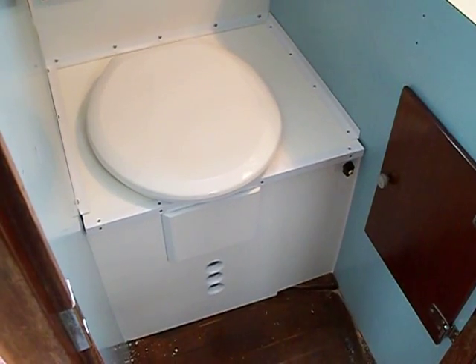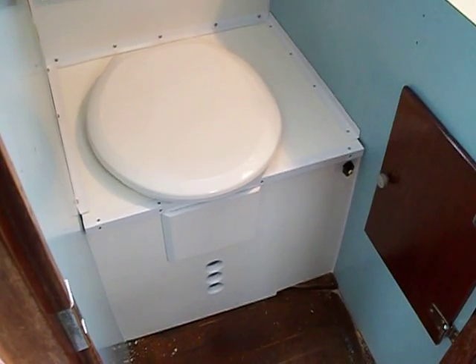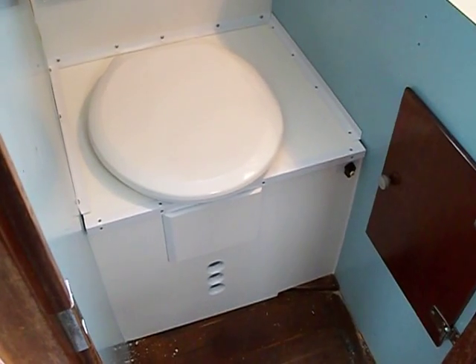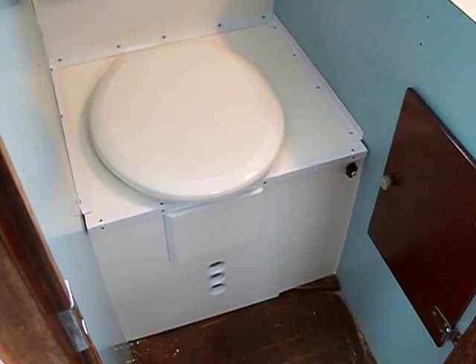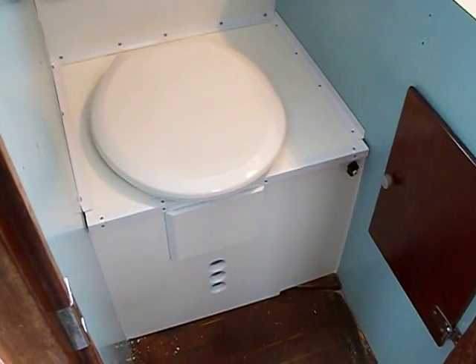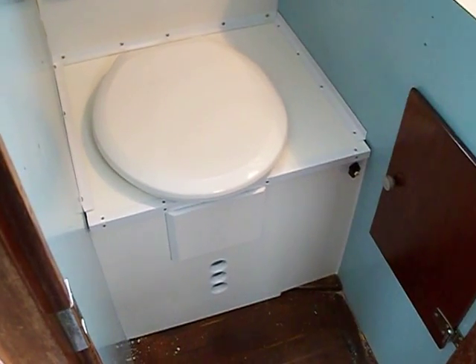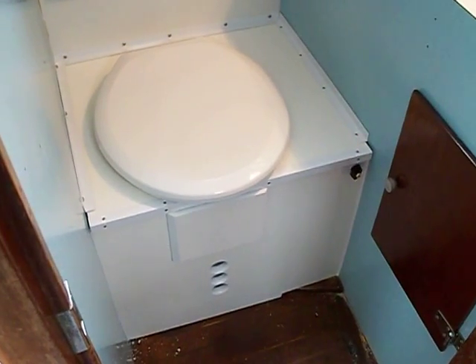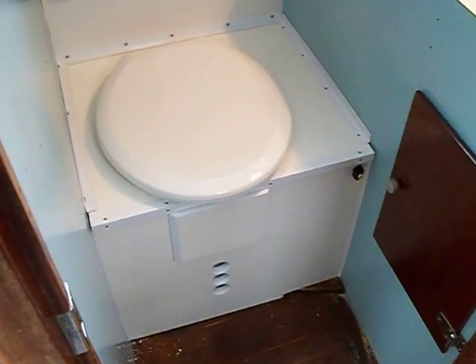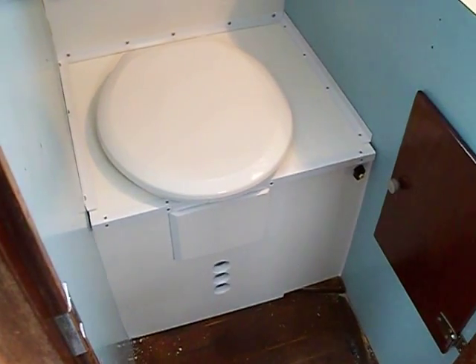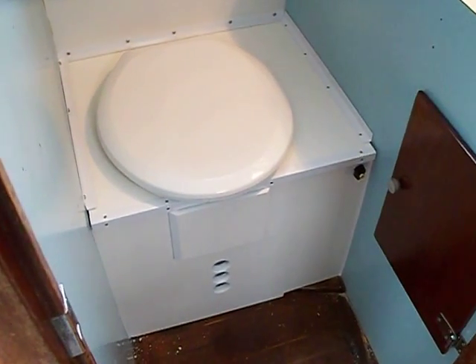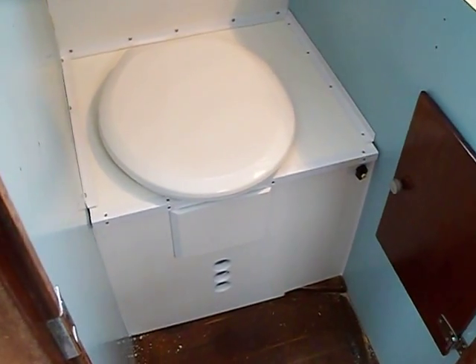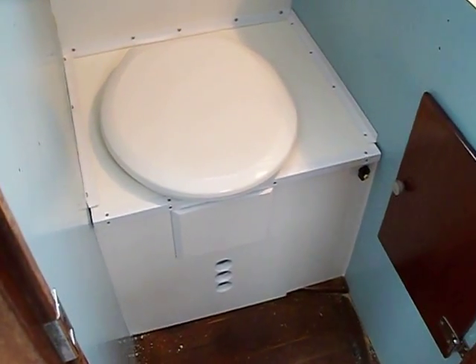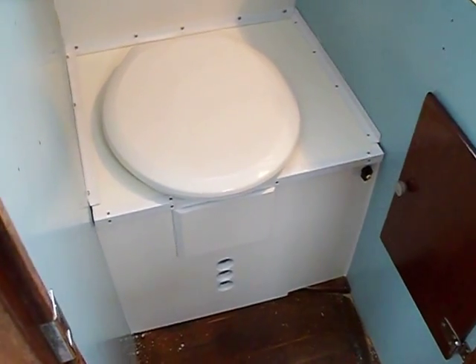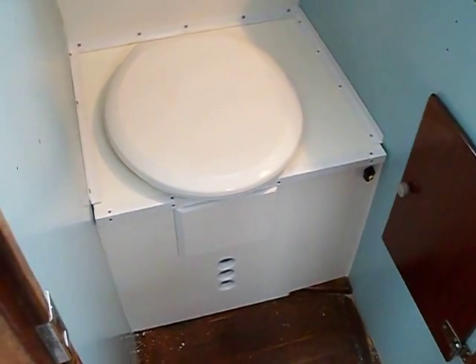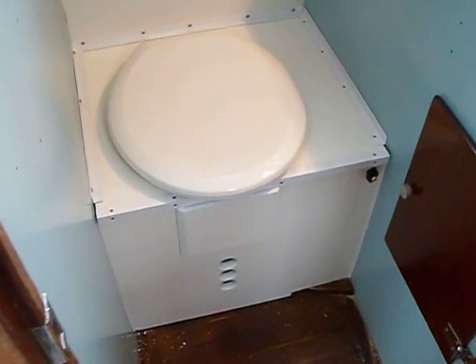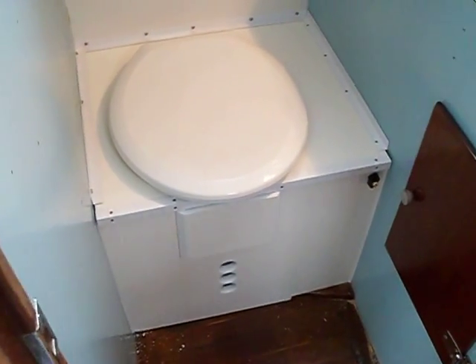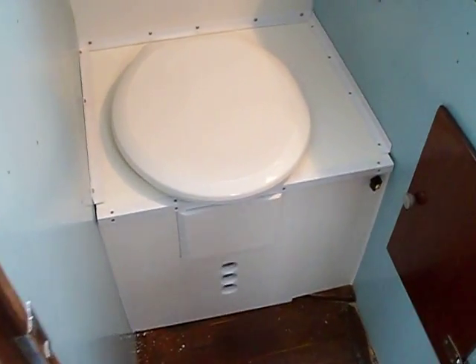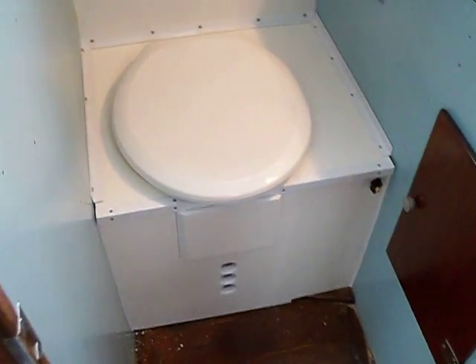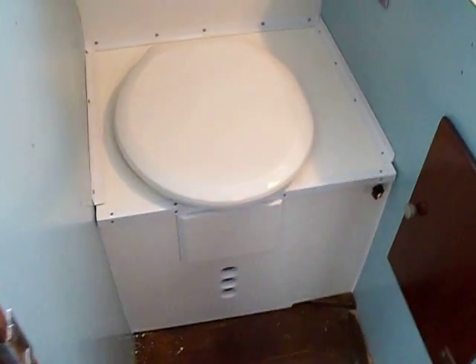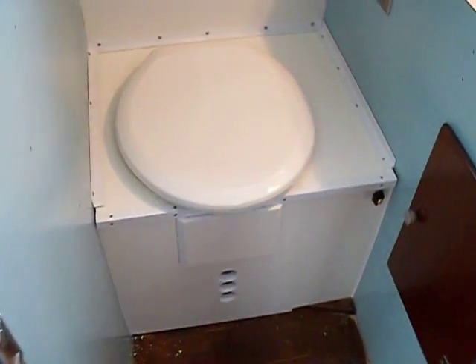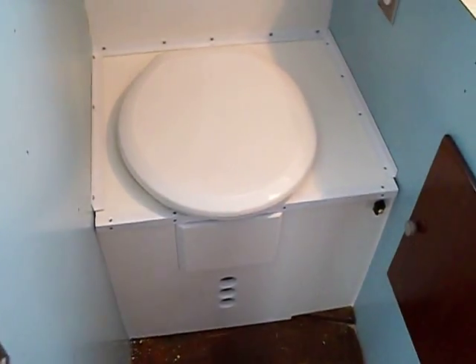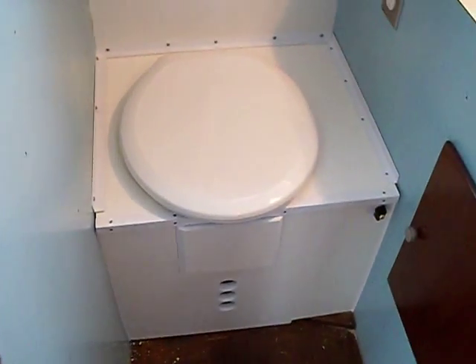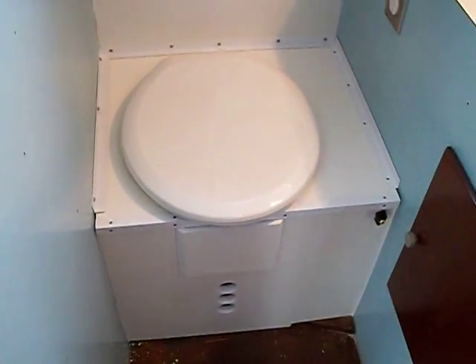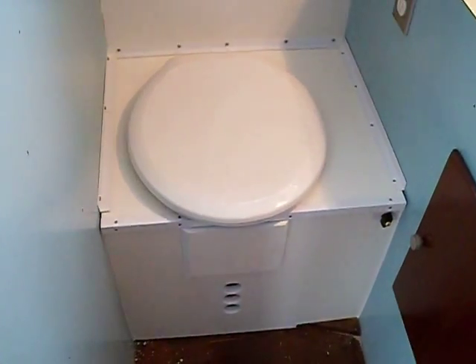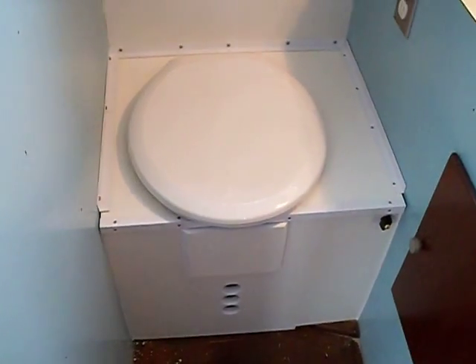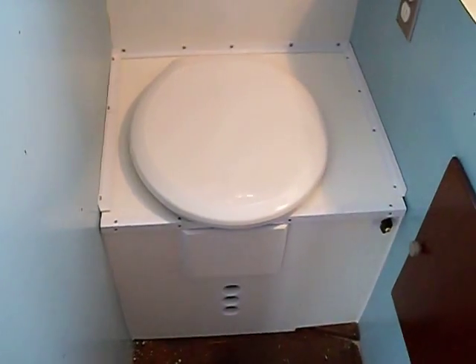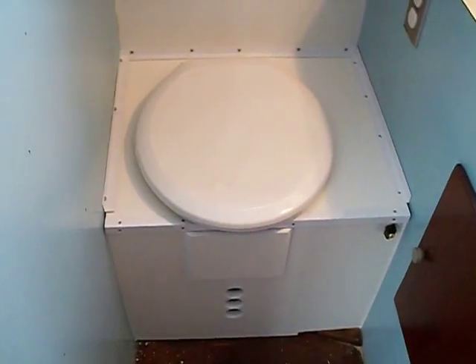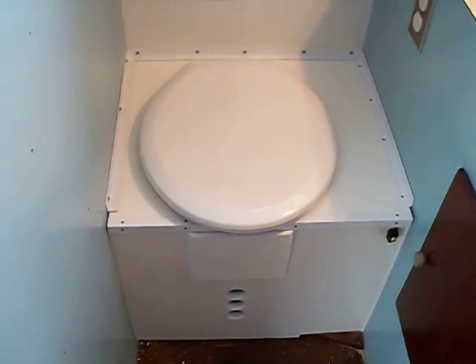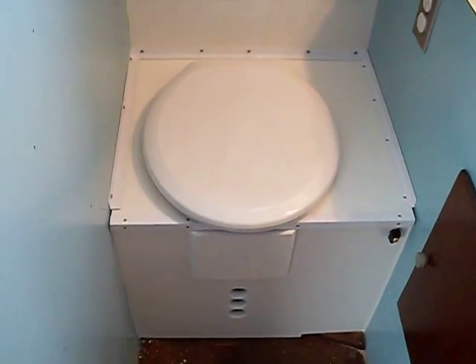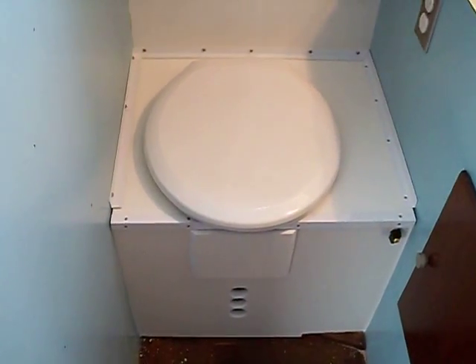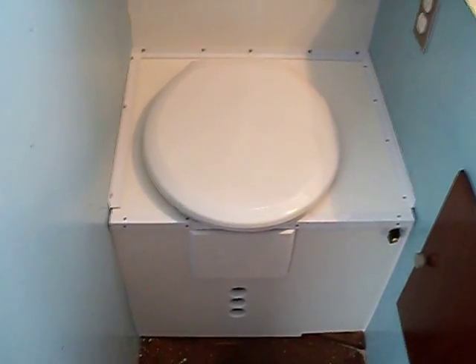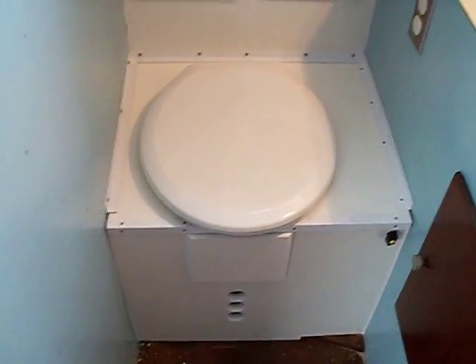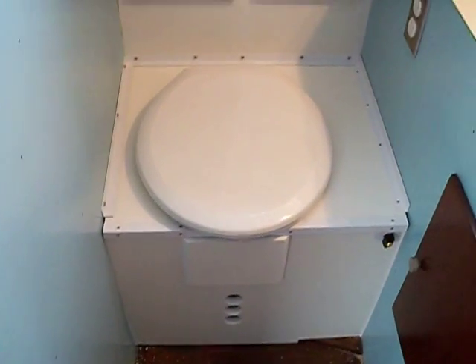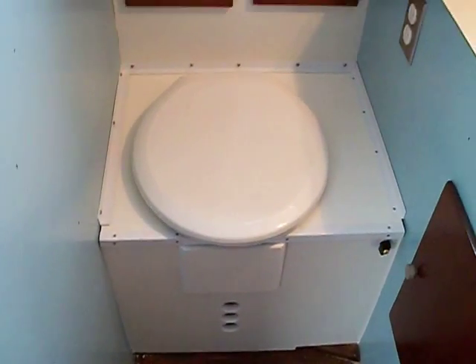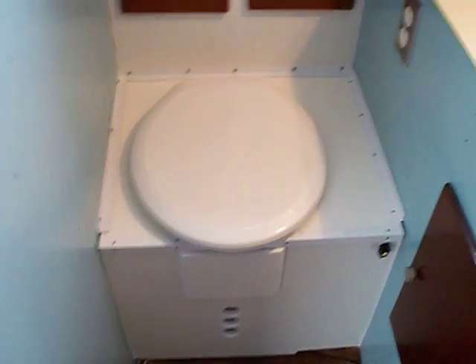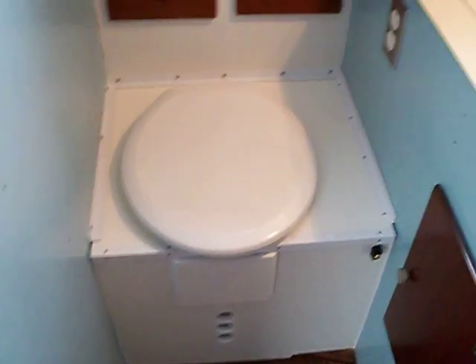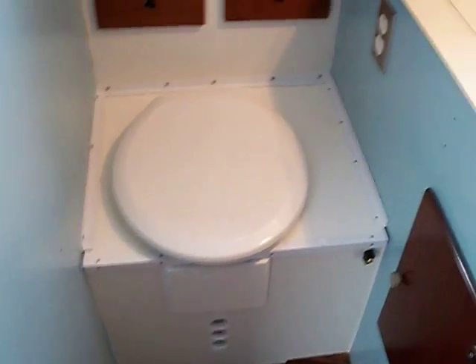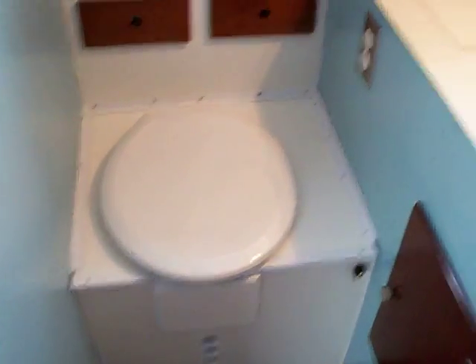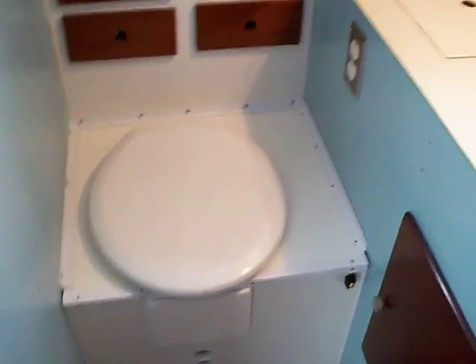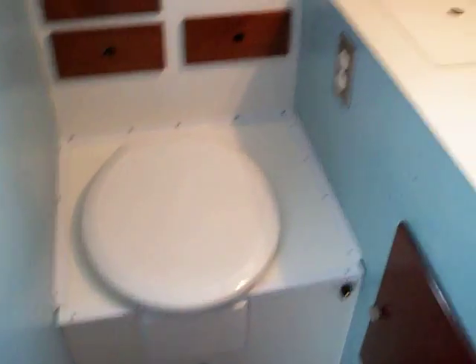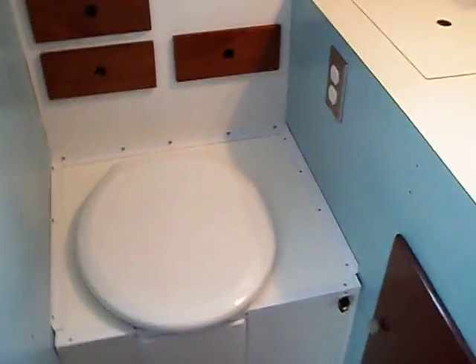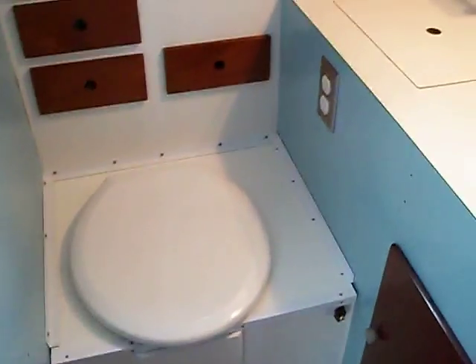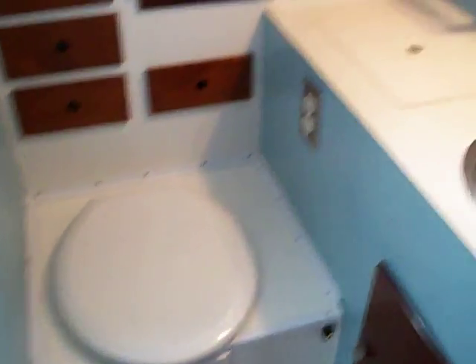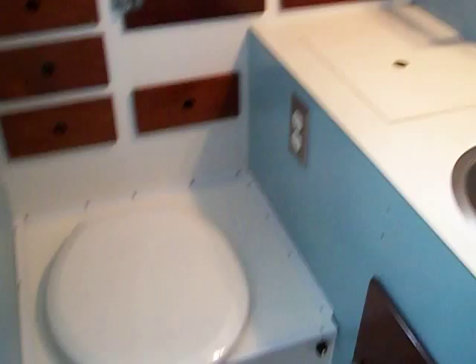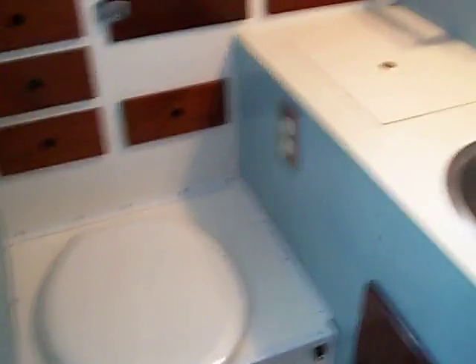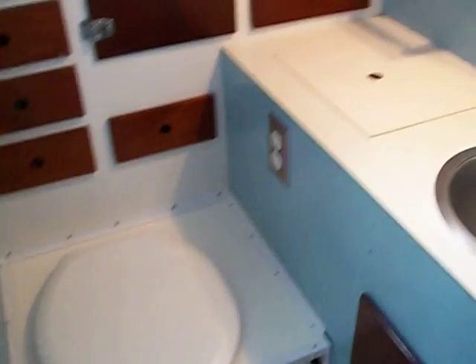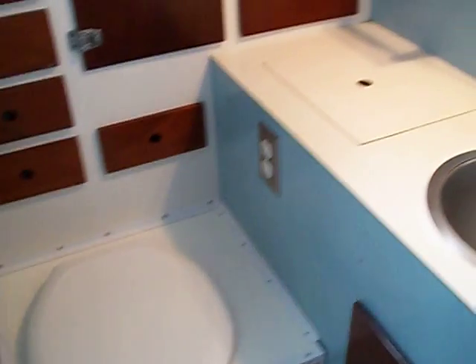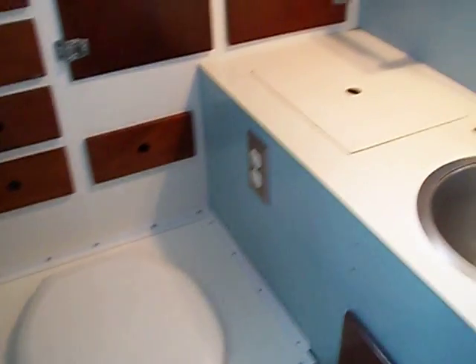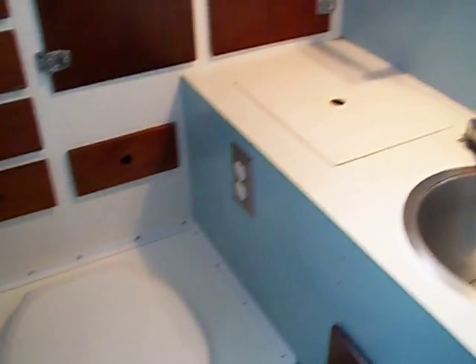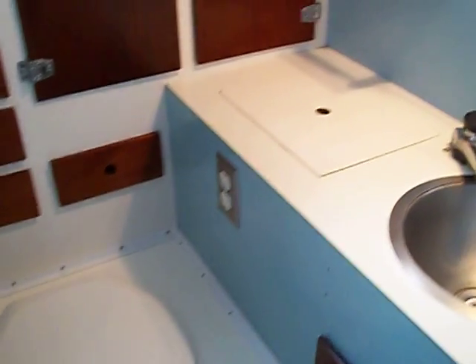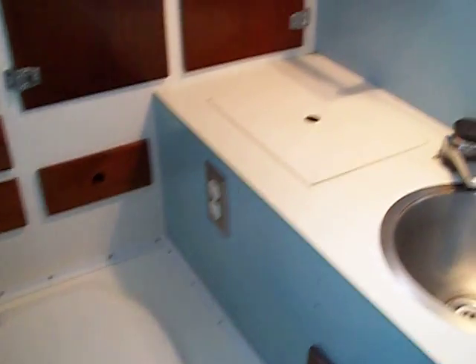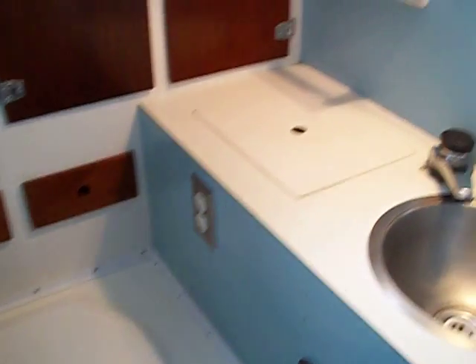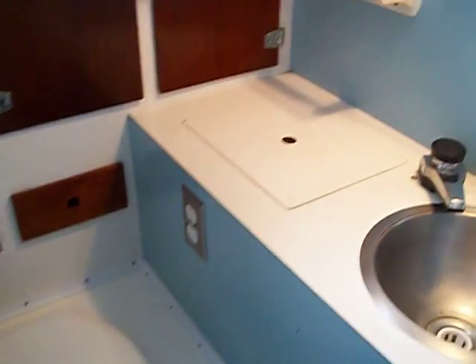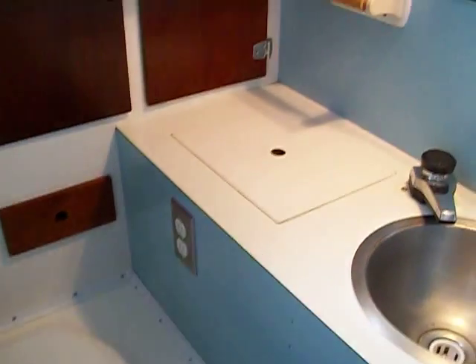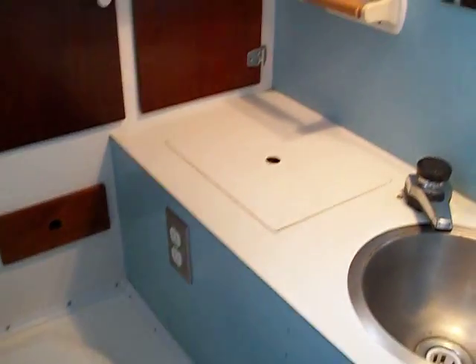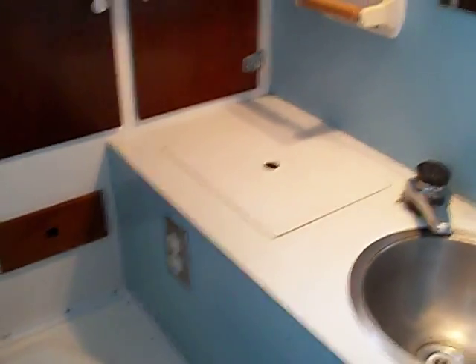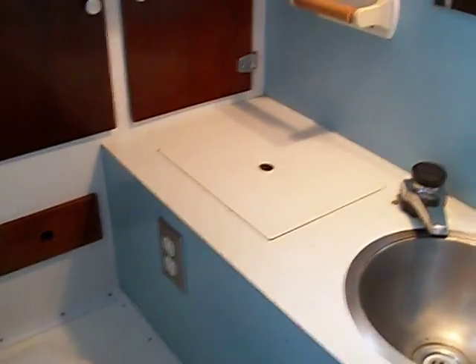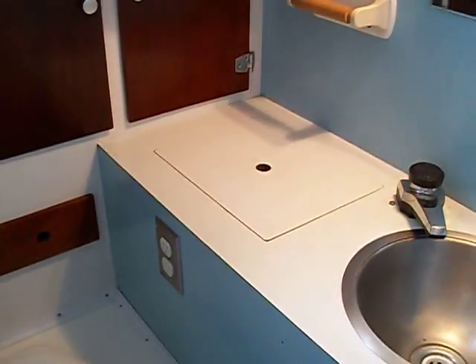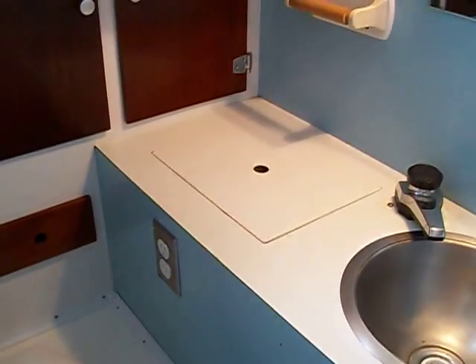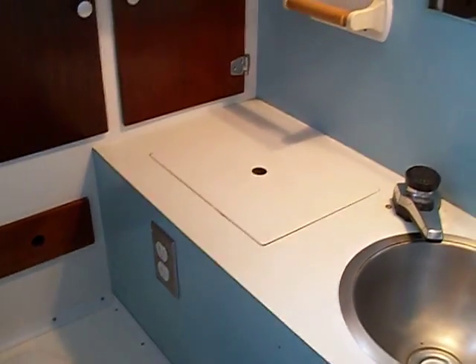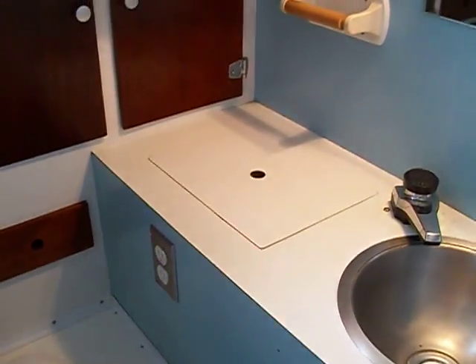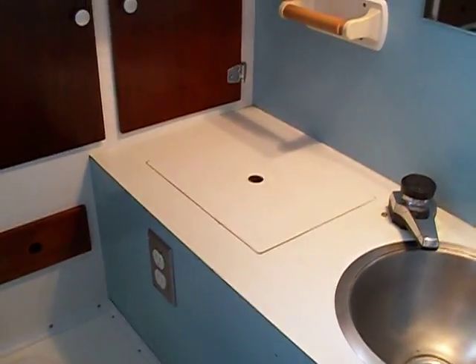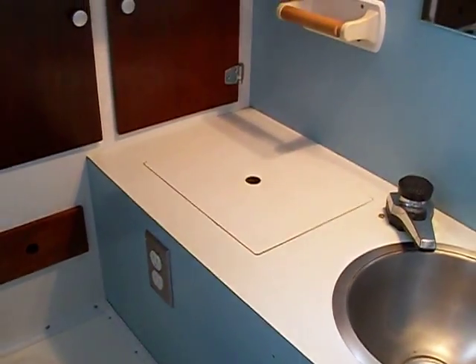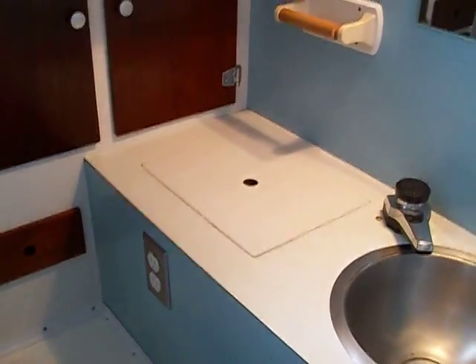Okay, this is pretty much done, so I'm going to give you guys the run-through. I just got a little bit of painting to do on the interior.